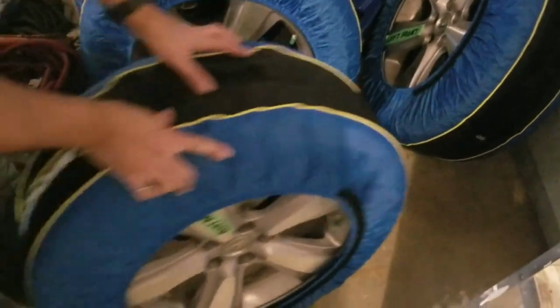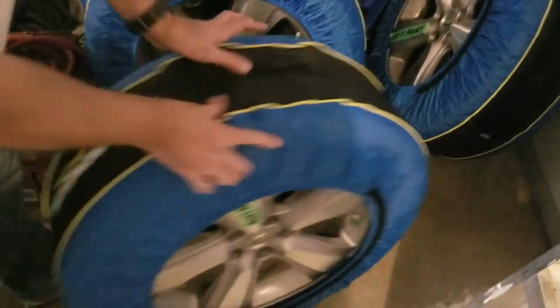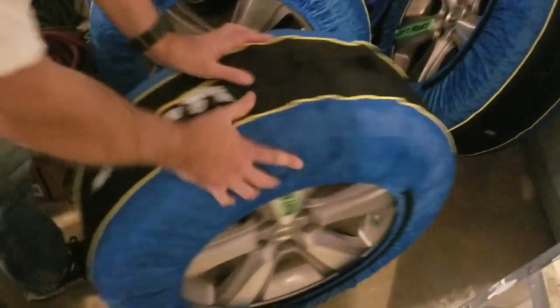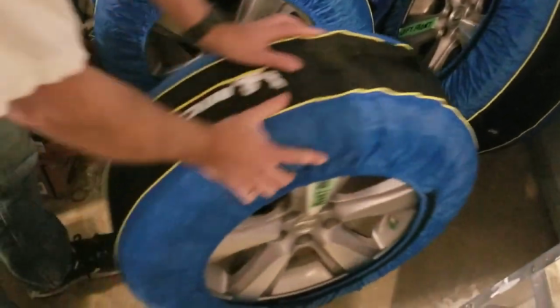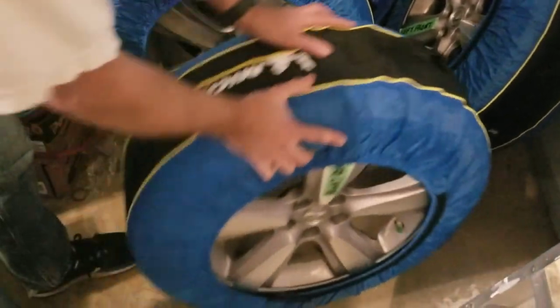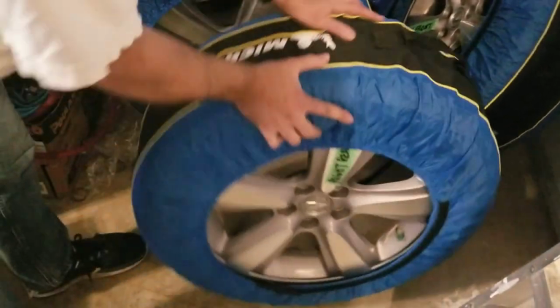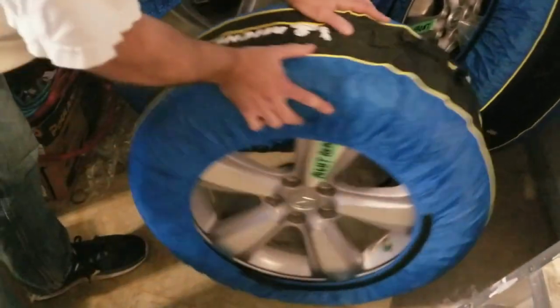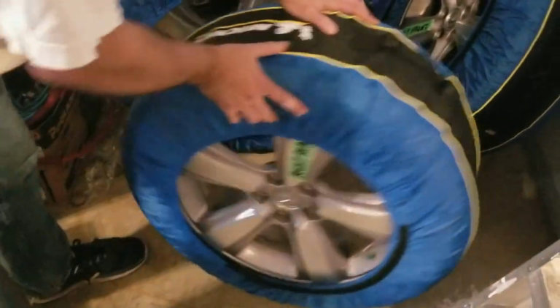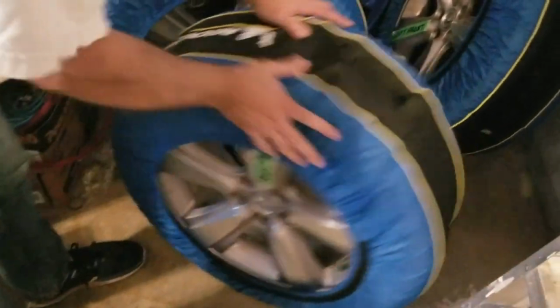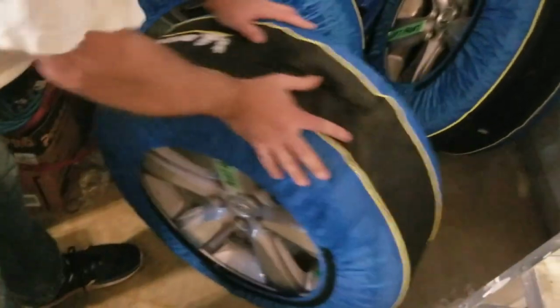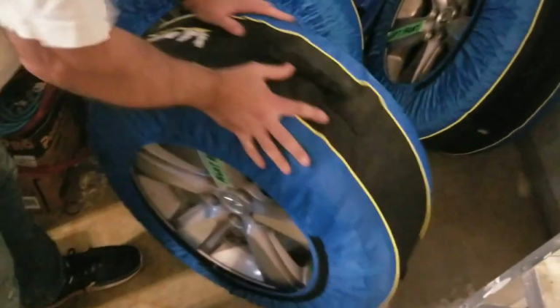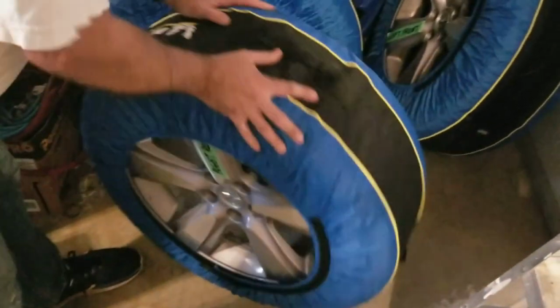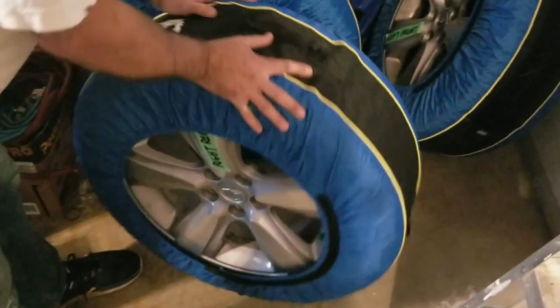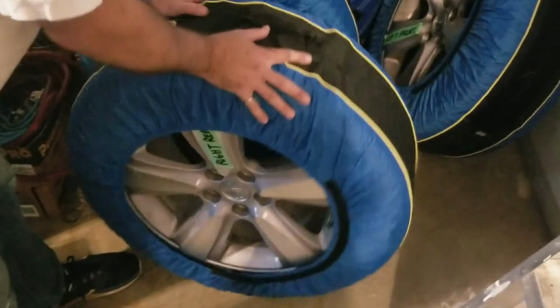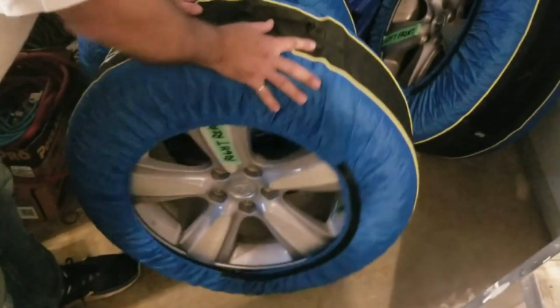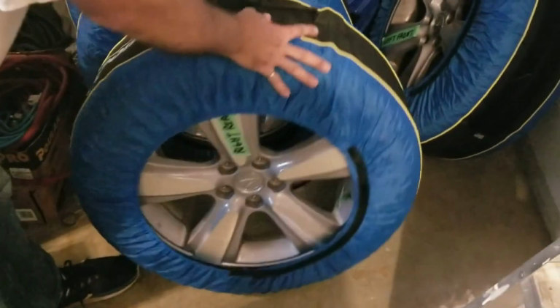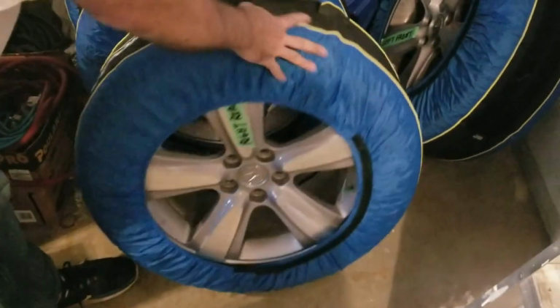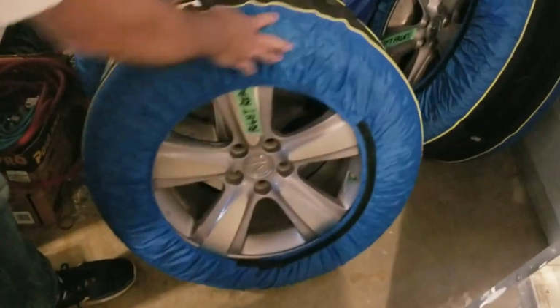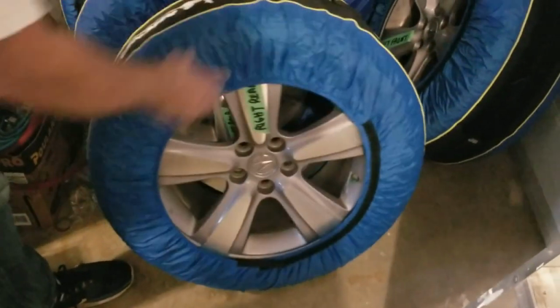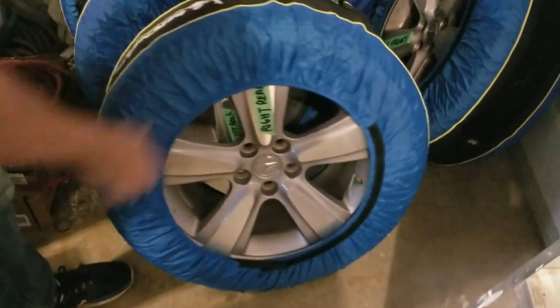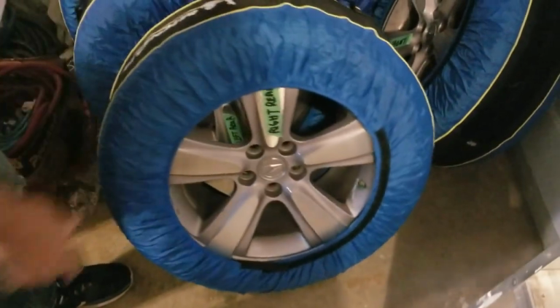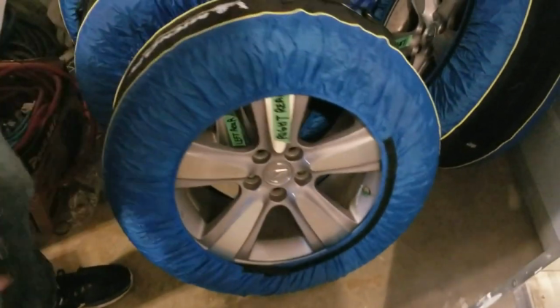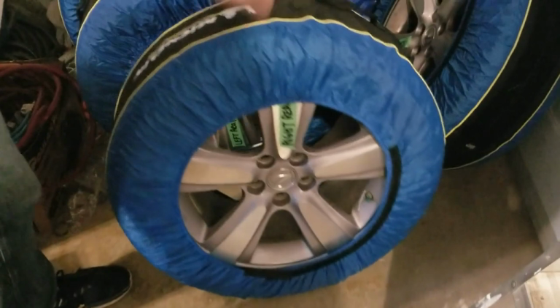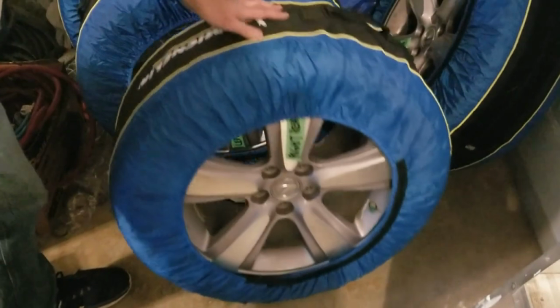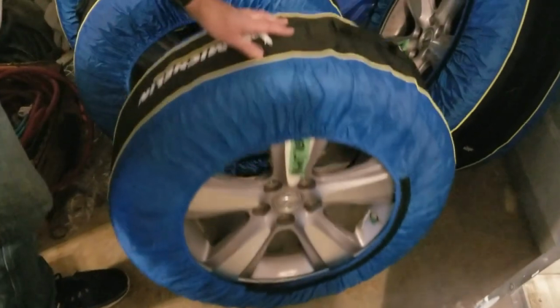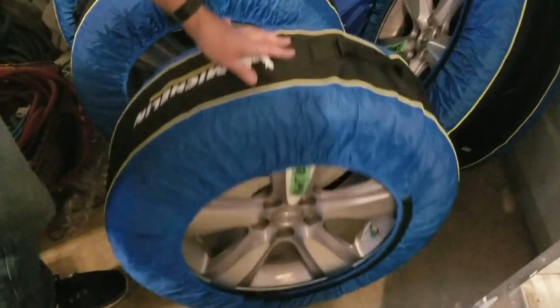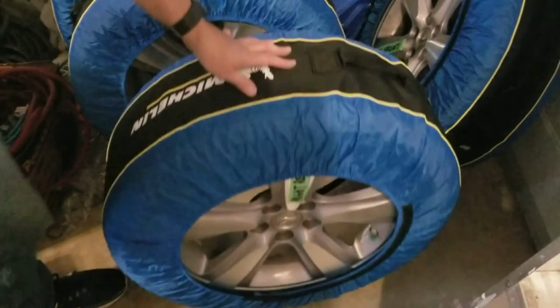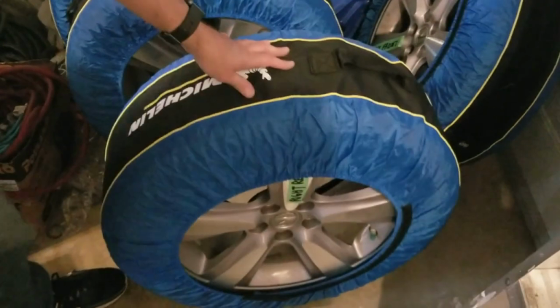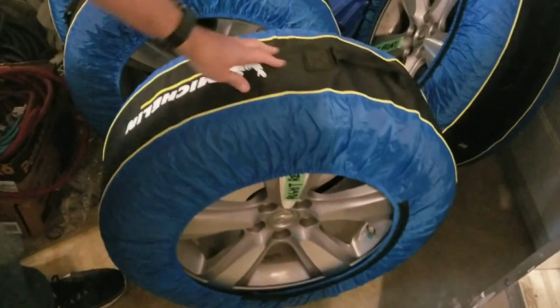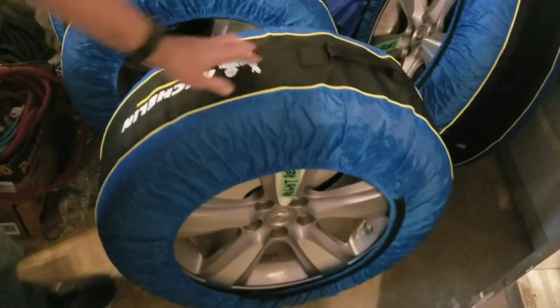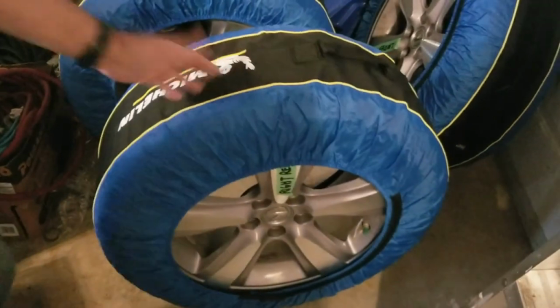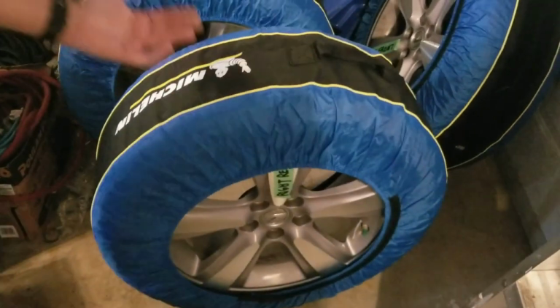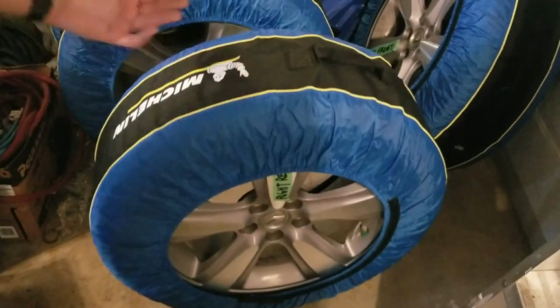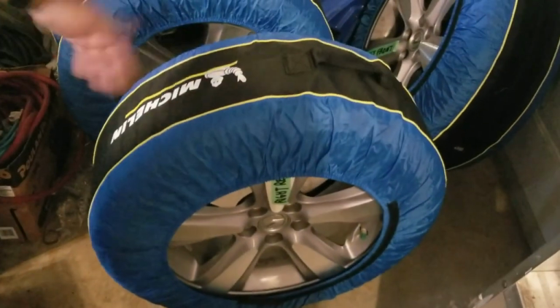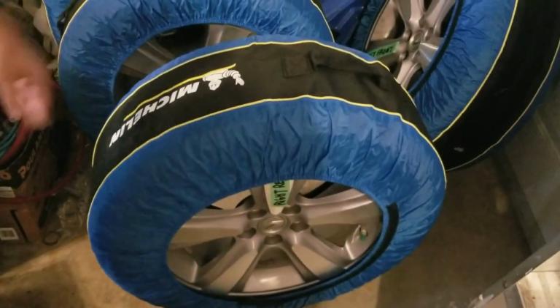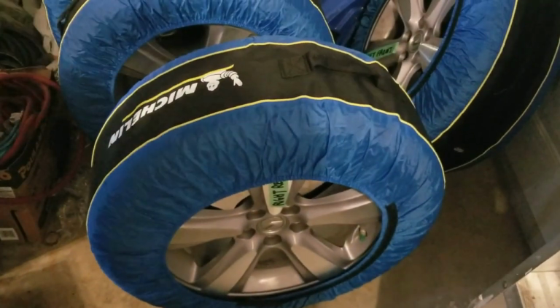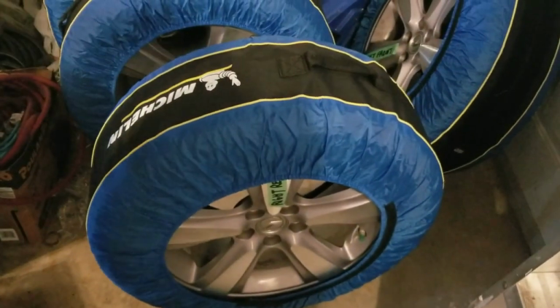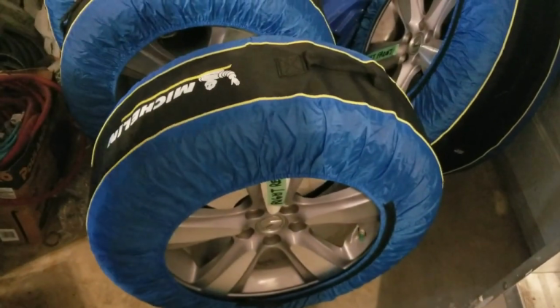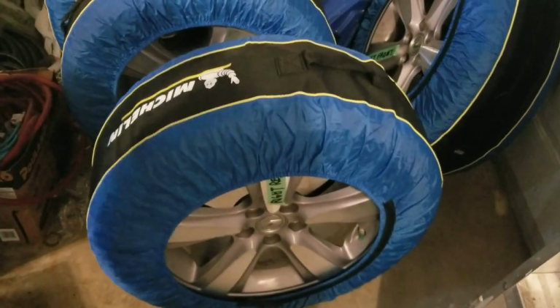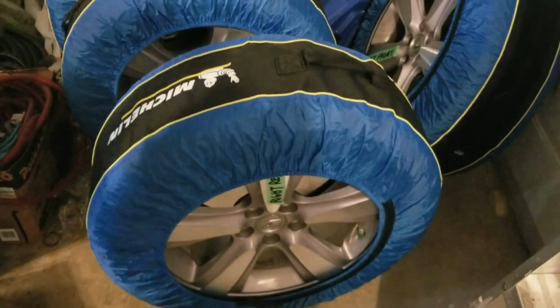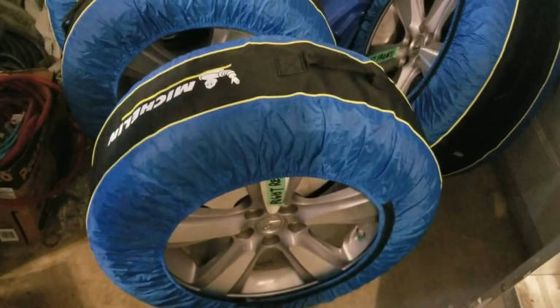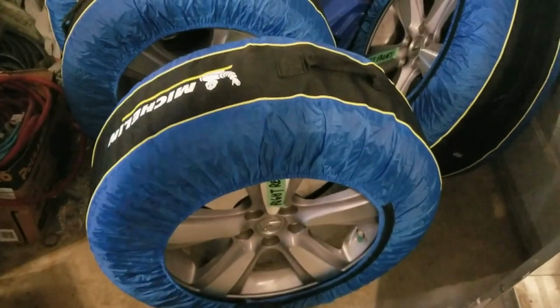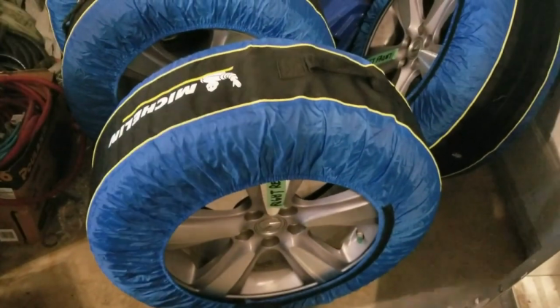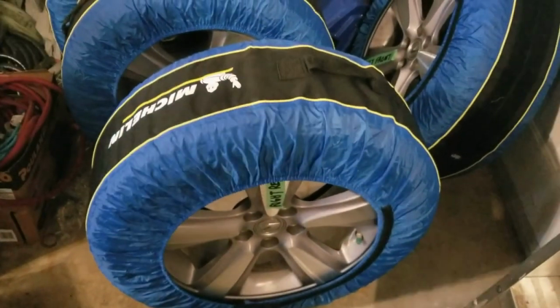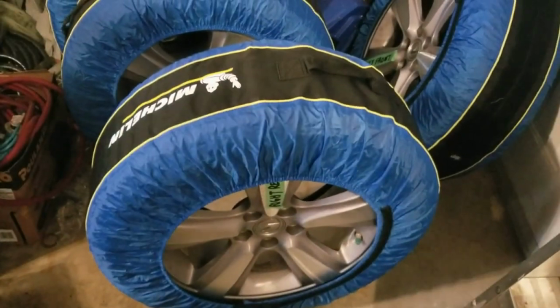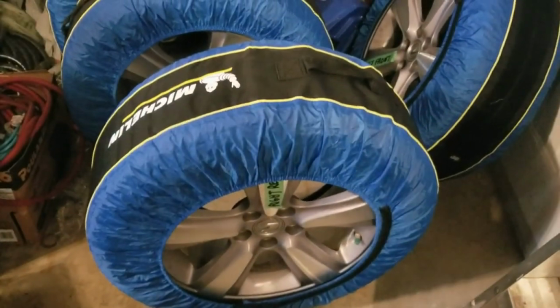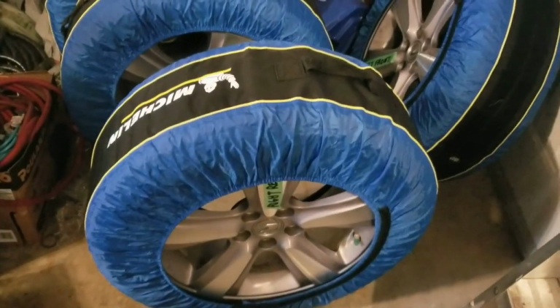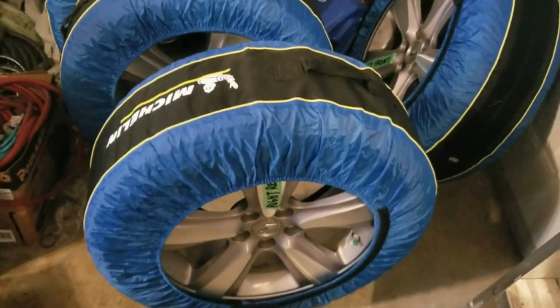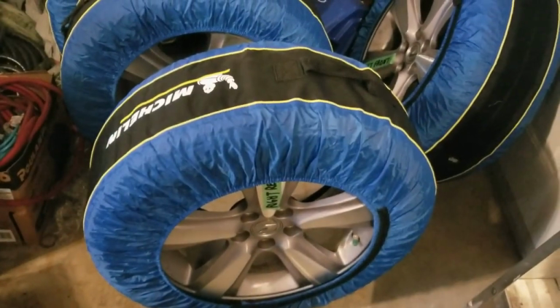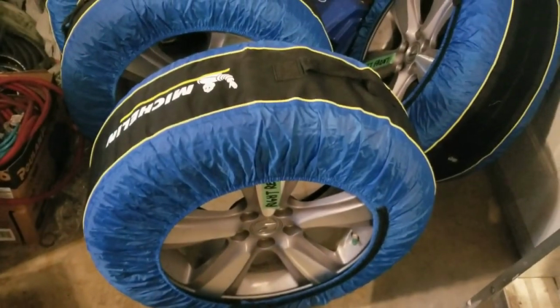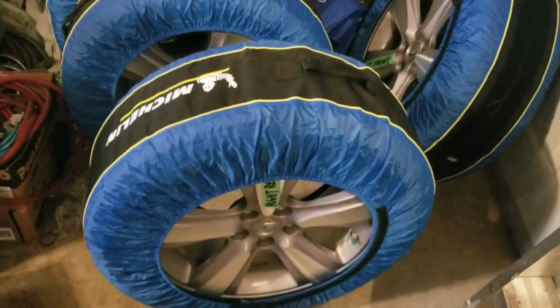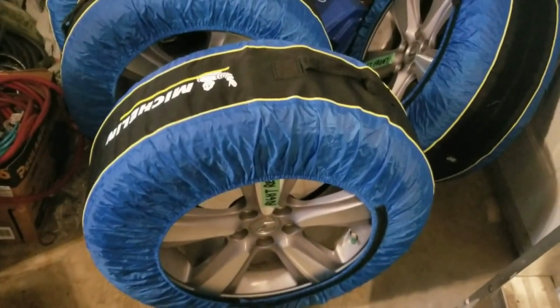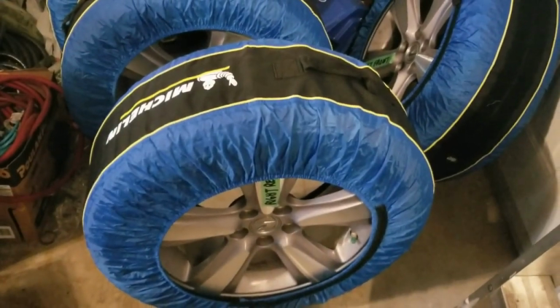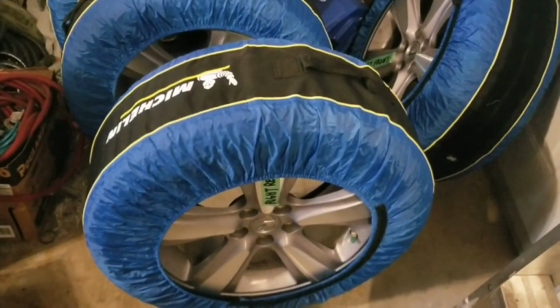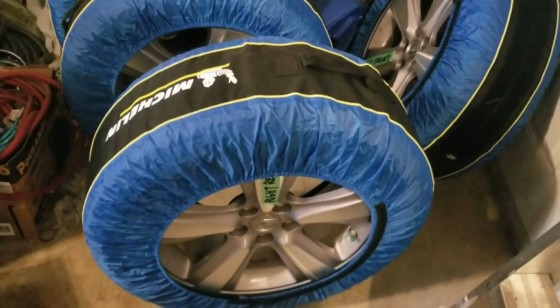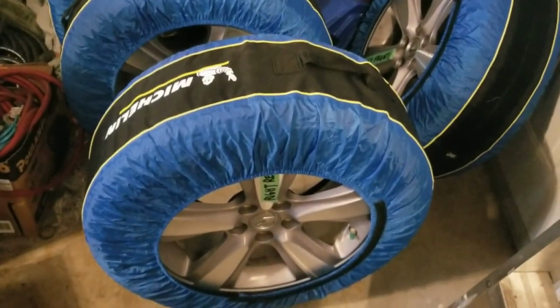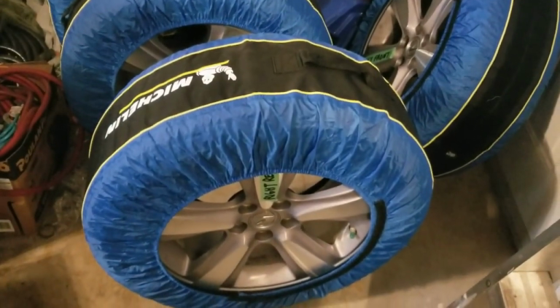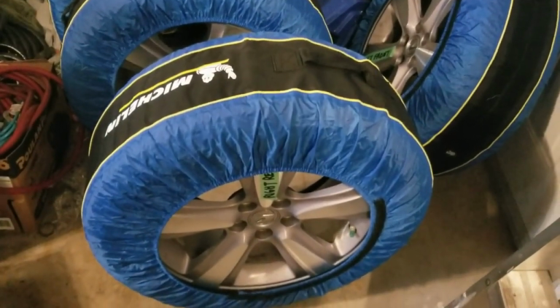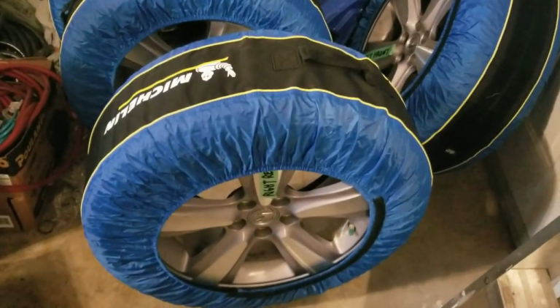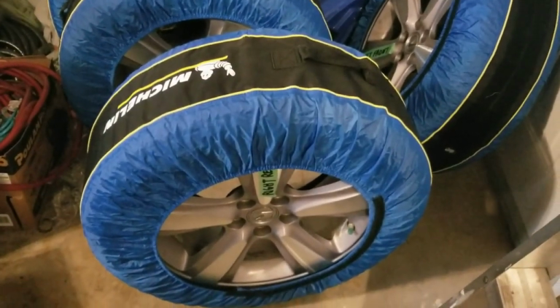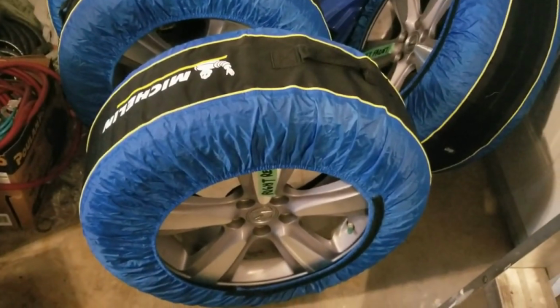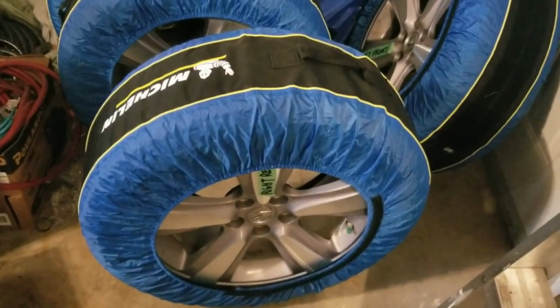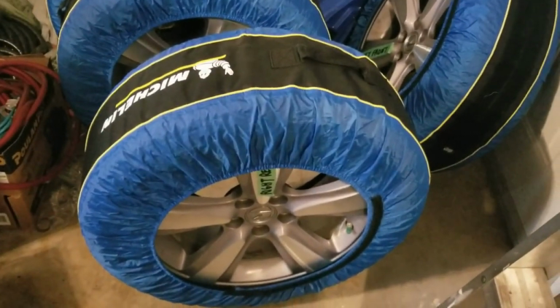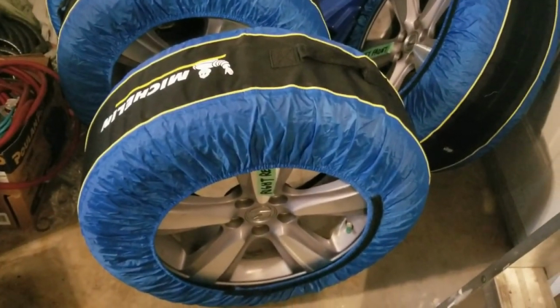Anyways, that's the Michelin tire tote. Picked them up at Costco — good deal. Thanks for watching and please subscribe to my channel. Thank you.